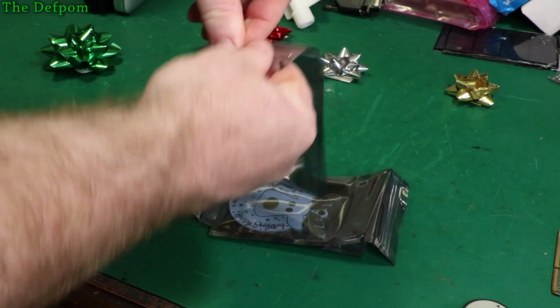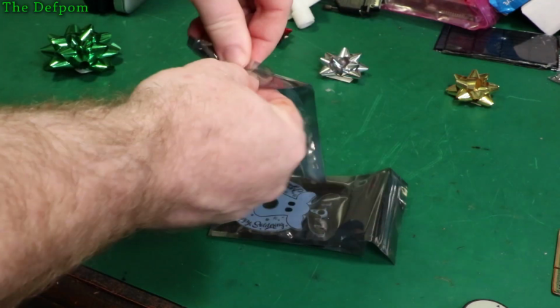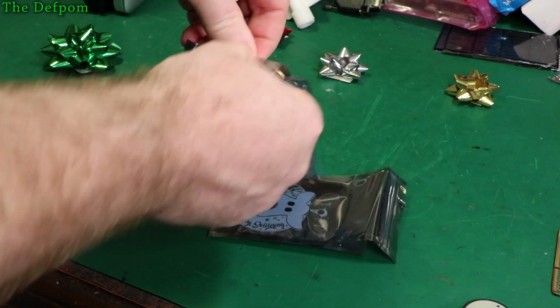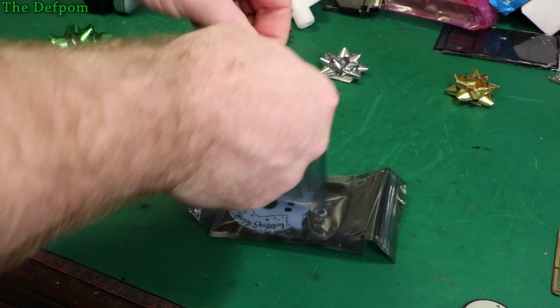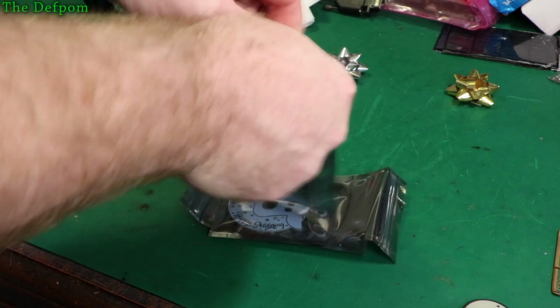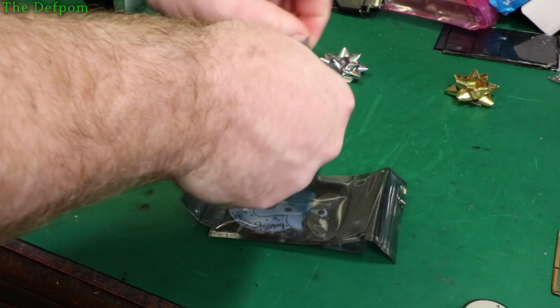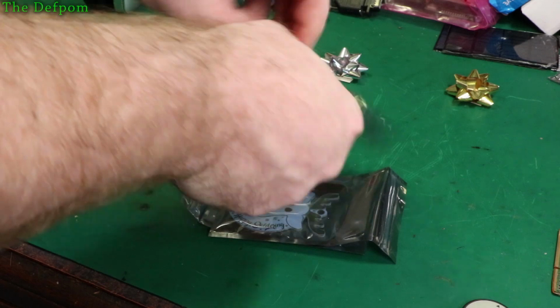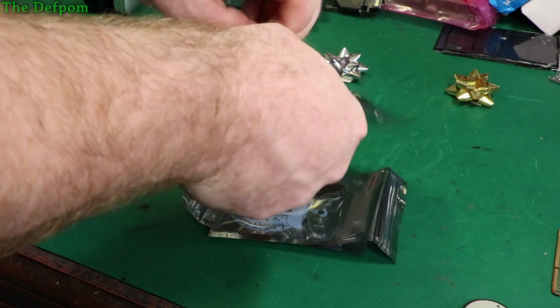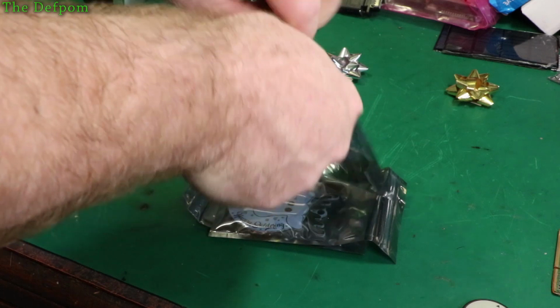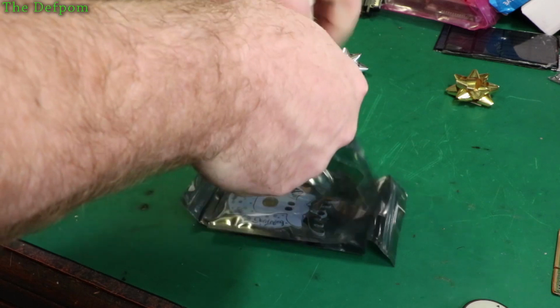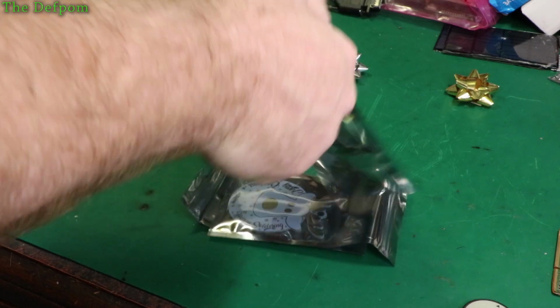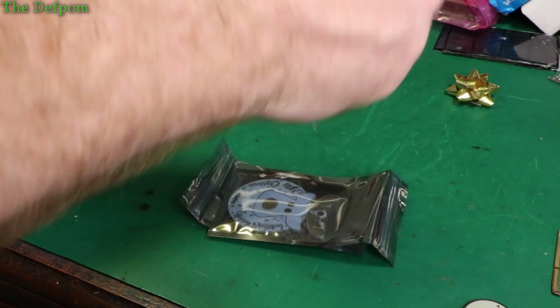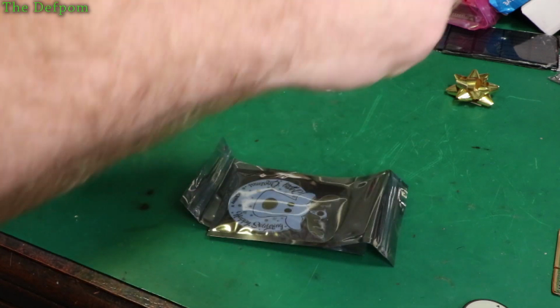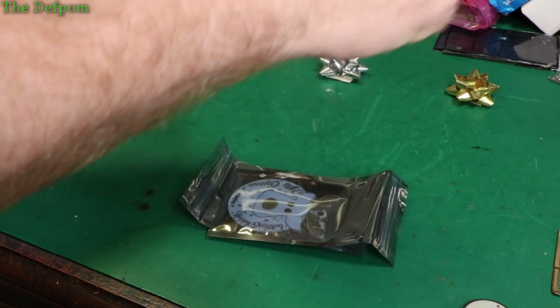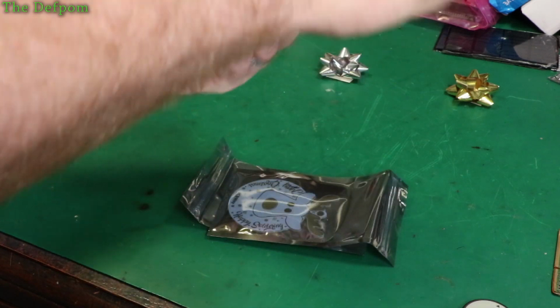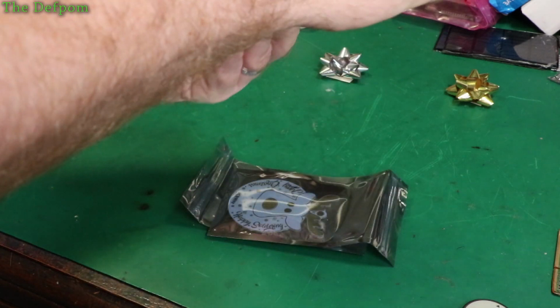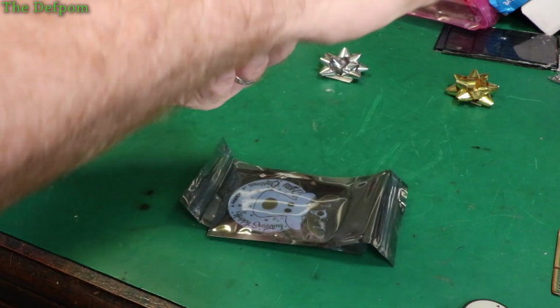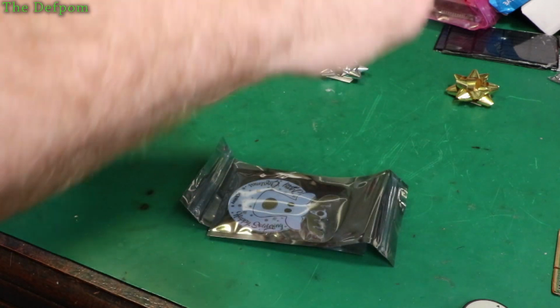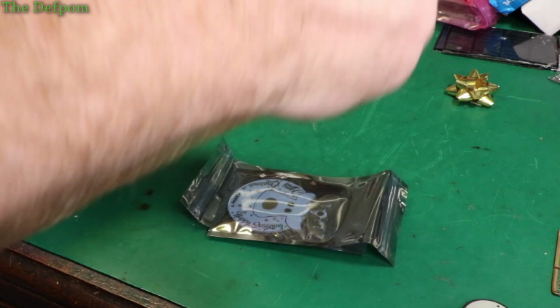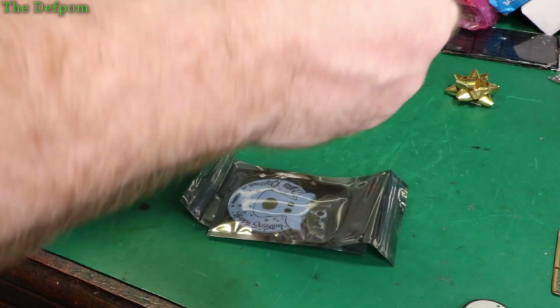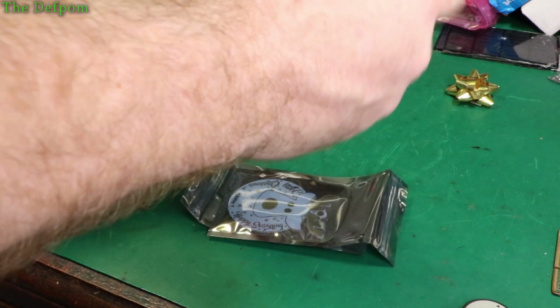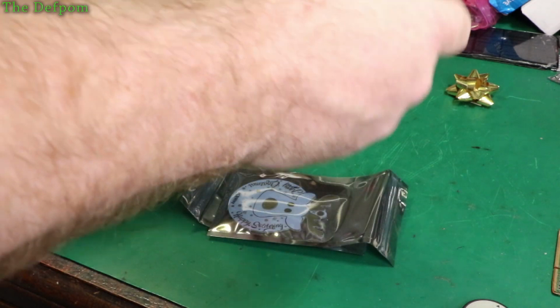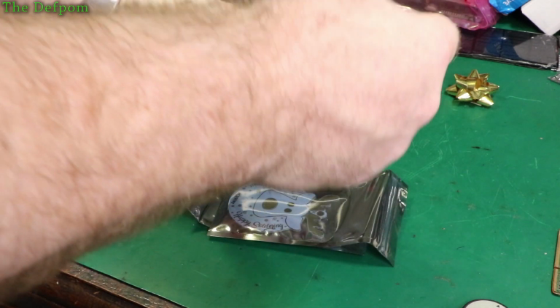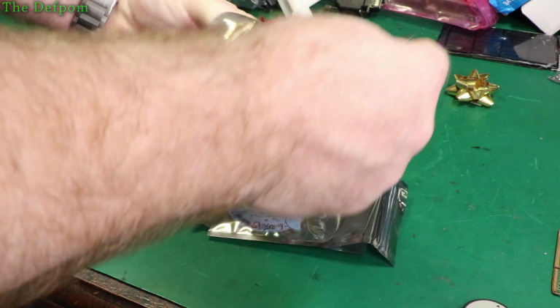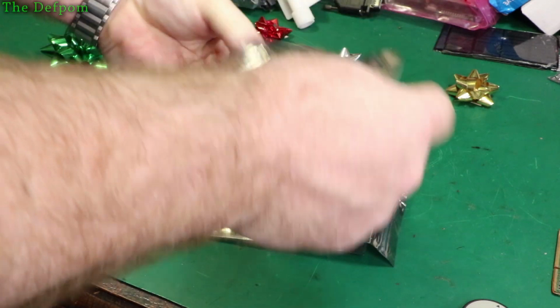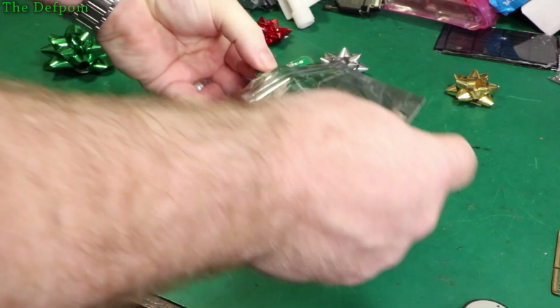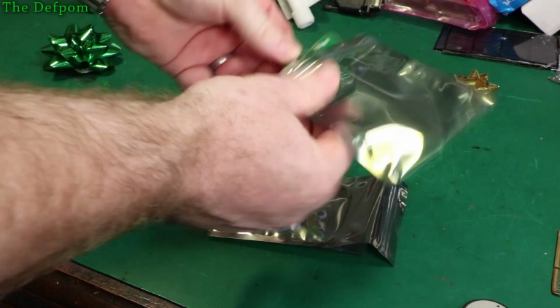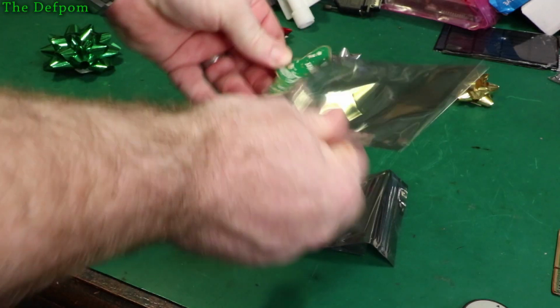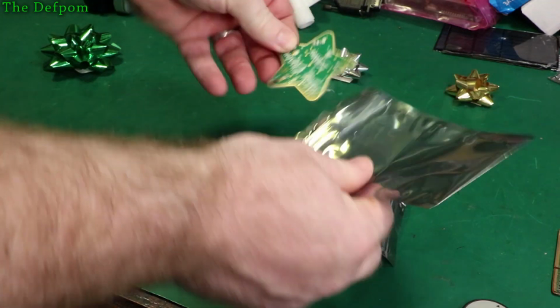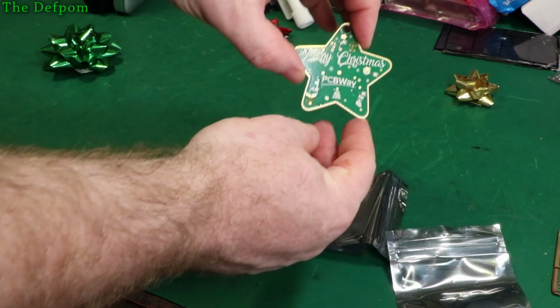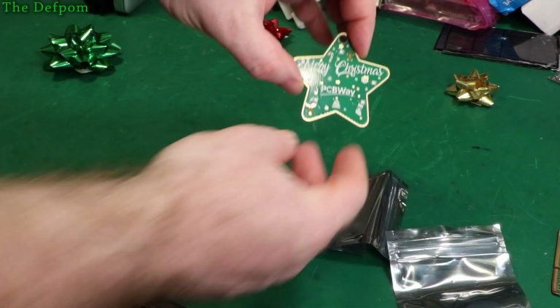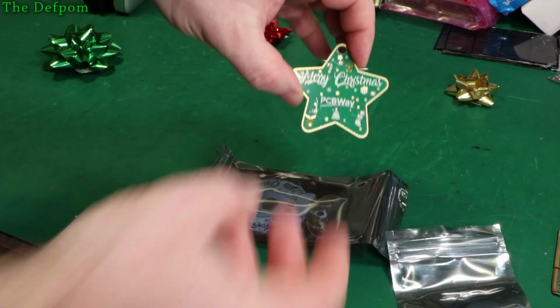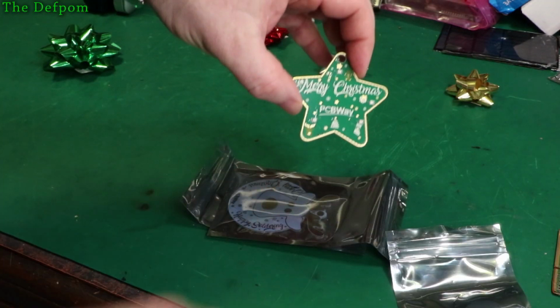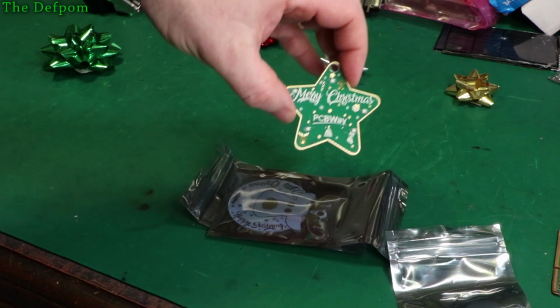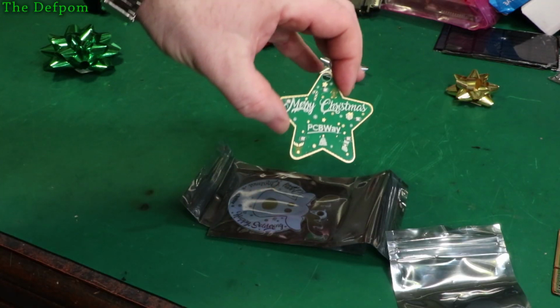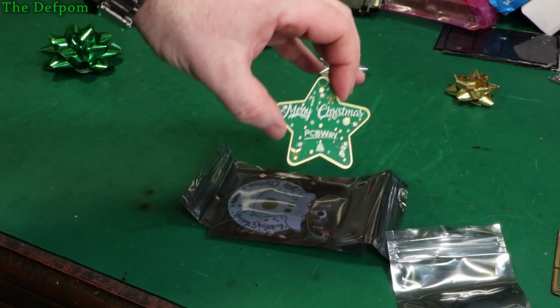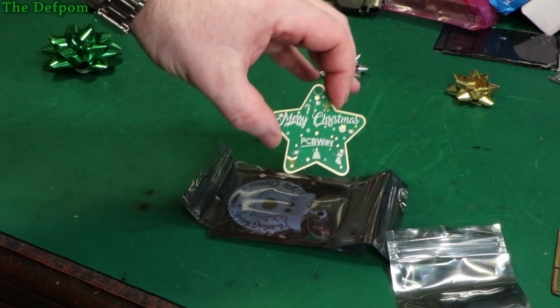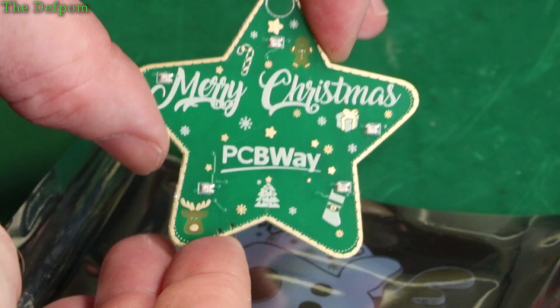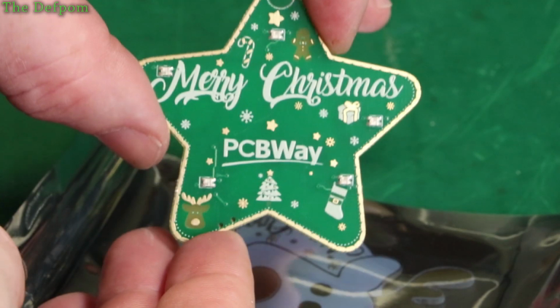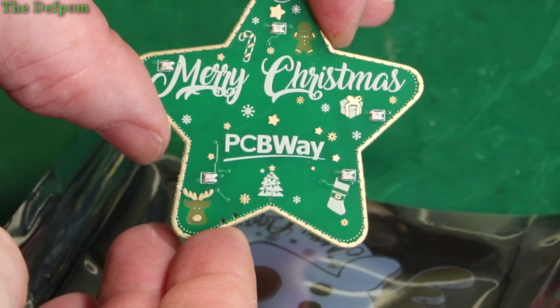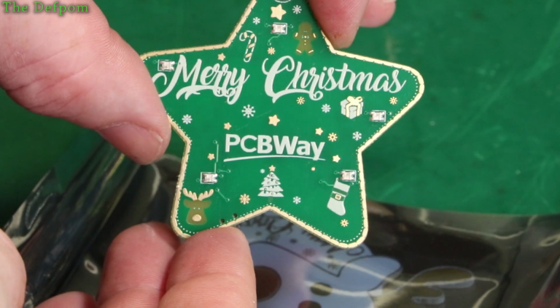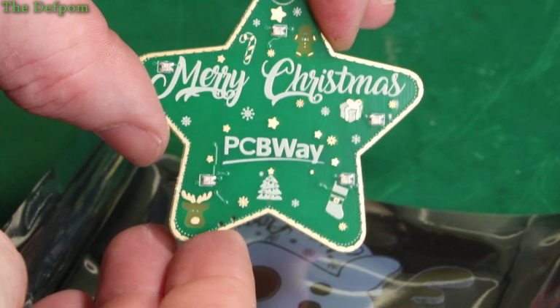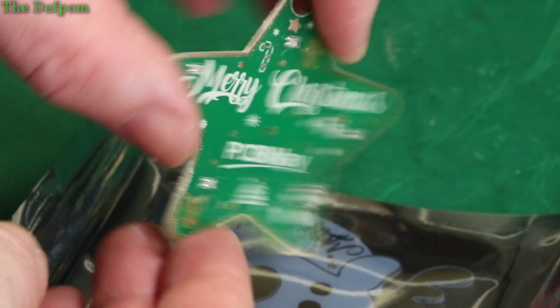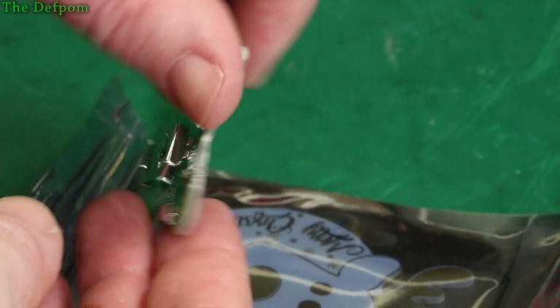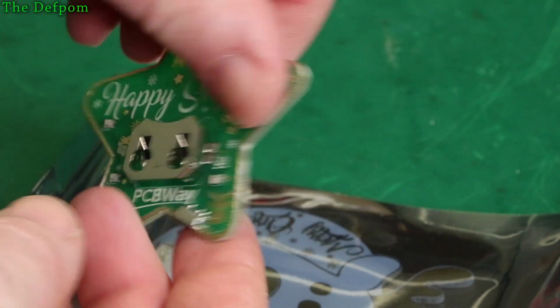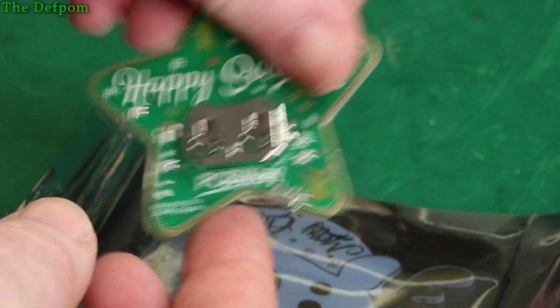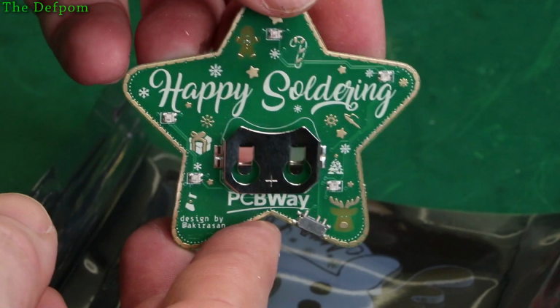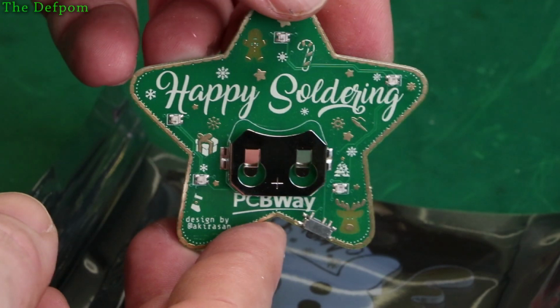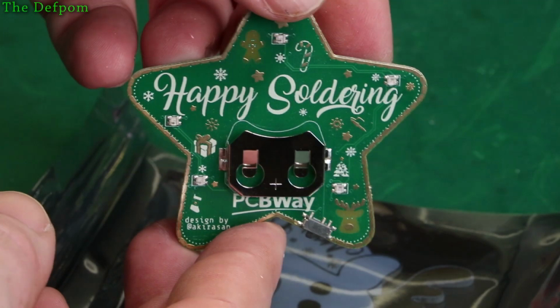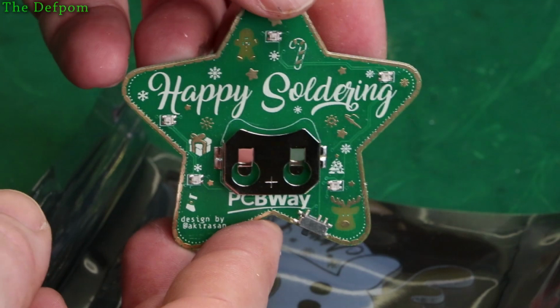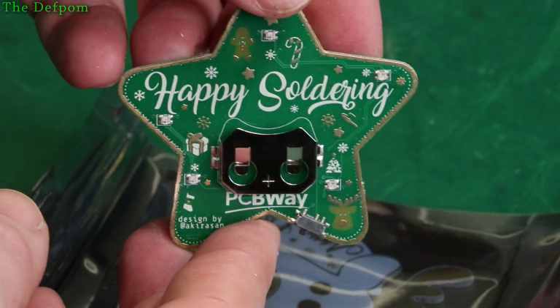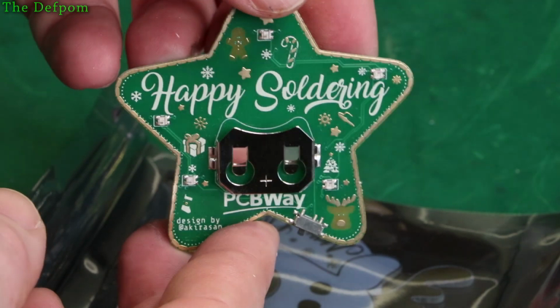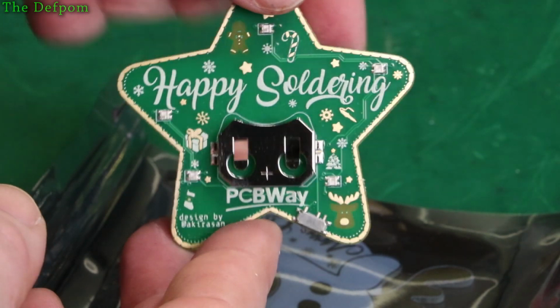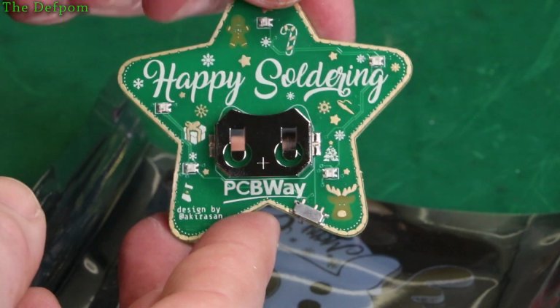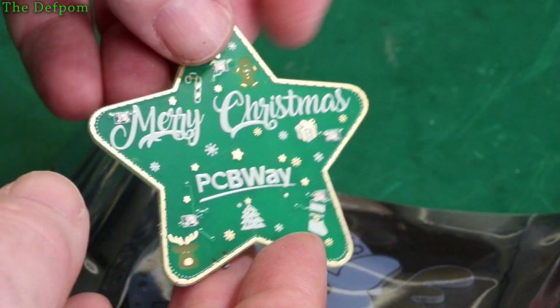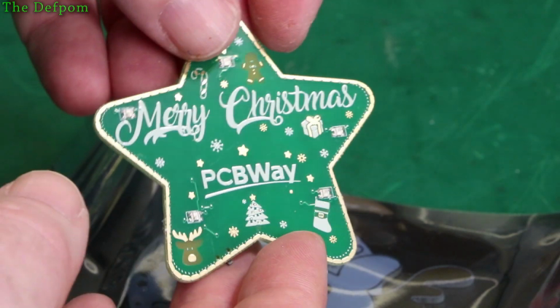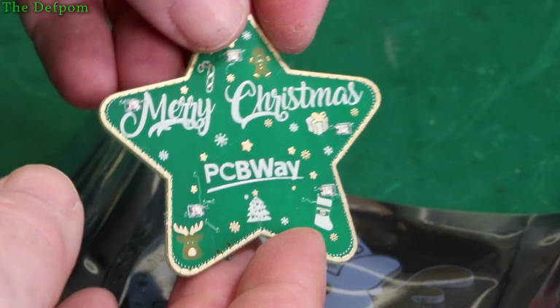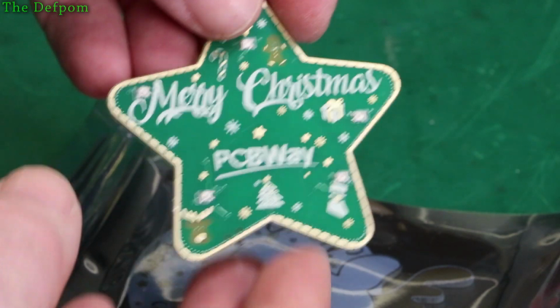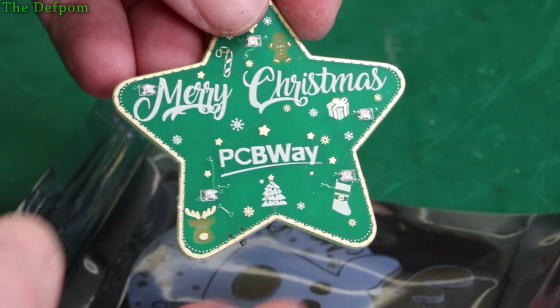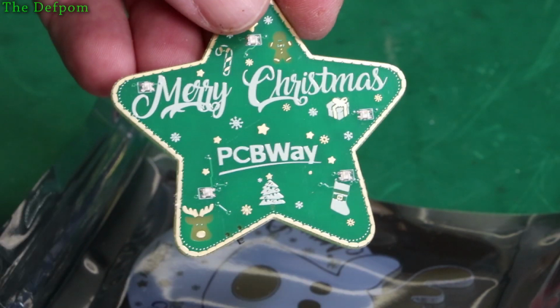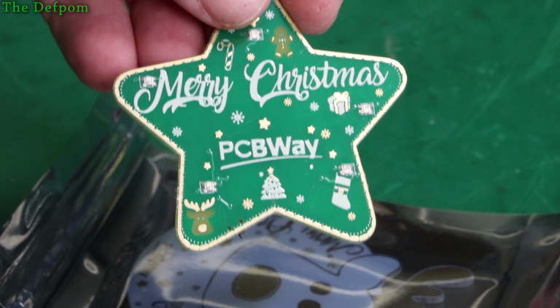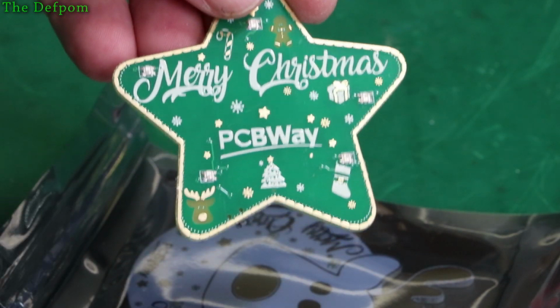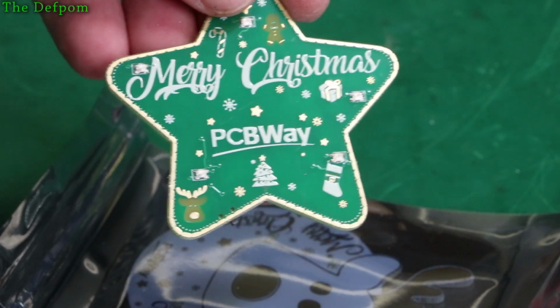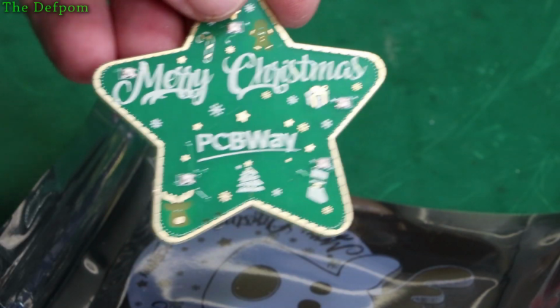A PCBWay star - this would be quite nice for the Christmas tree actually. It's got LEDs on it and a coin cell on the back. Let's get the battery in.